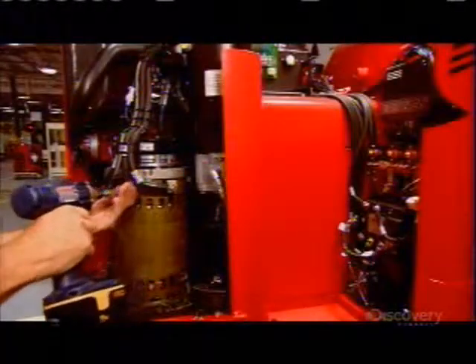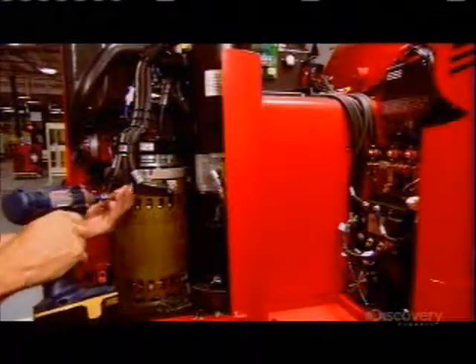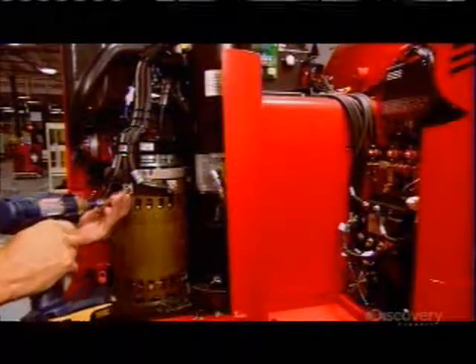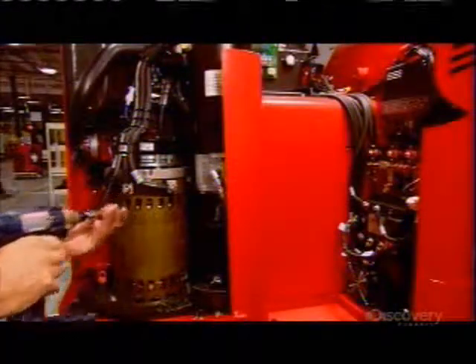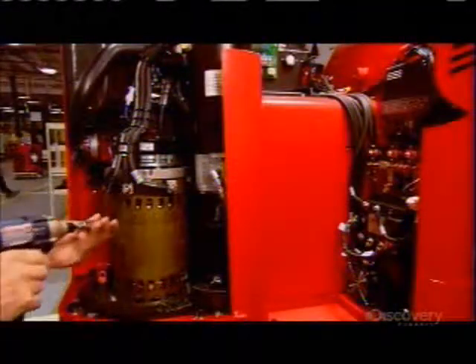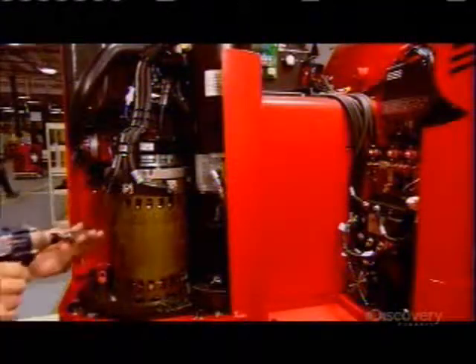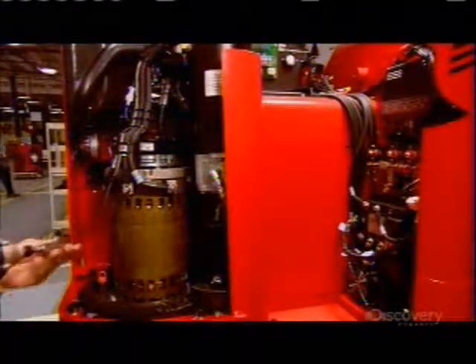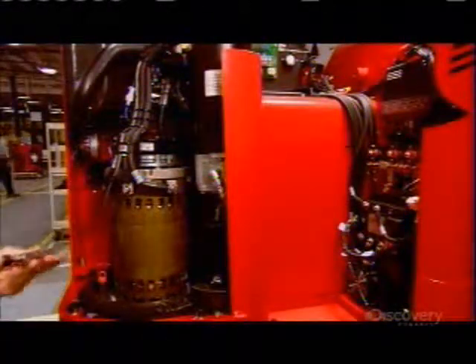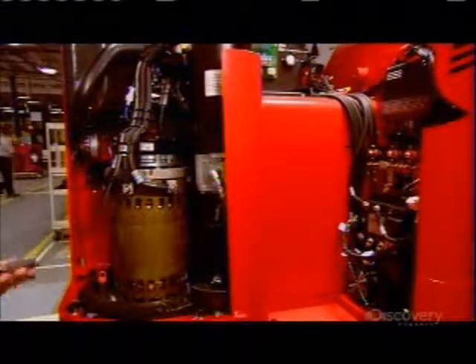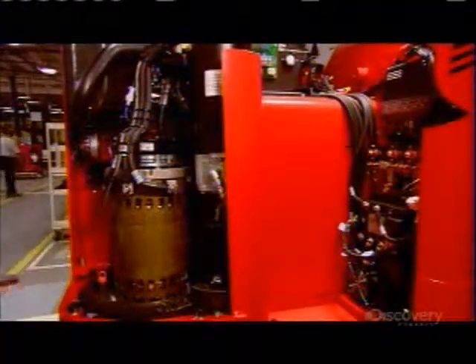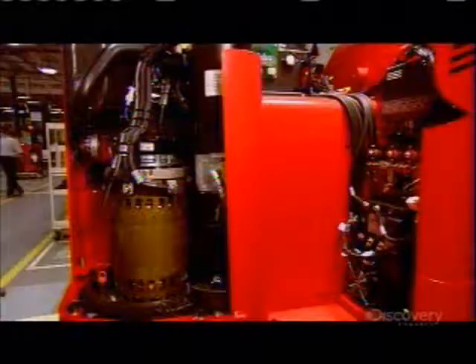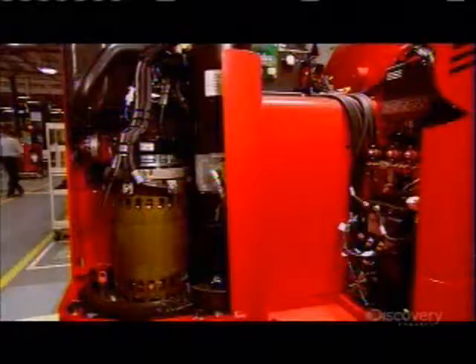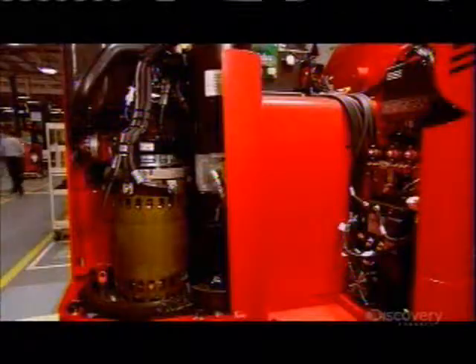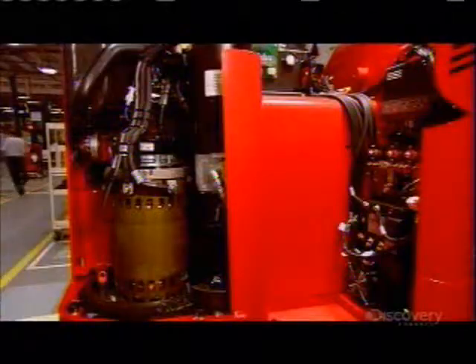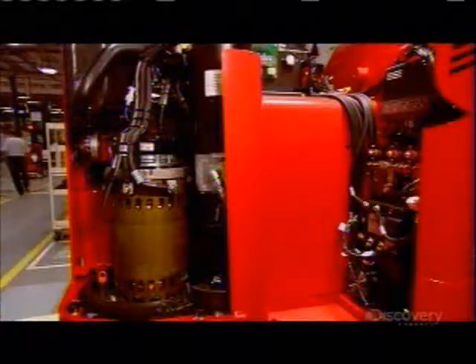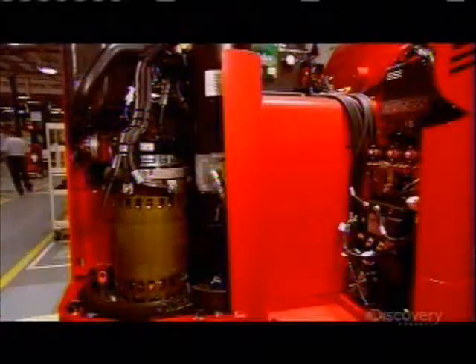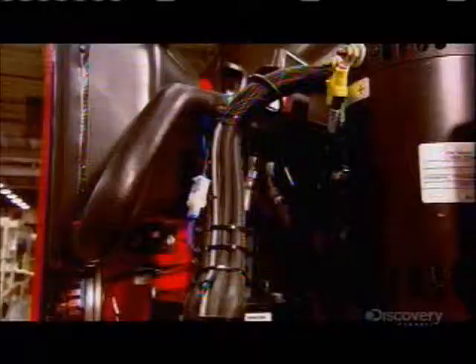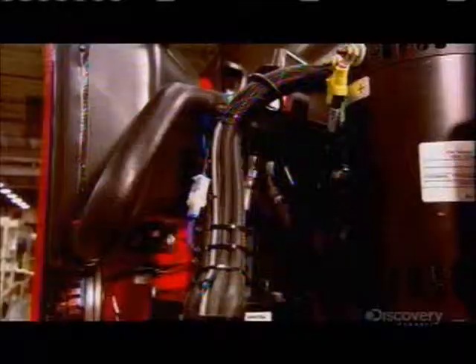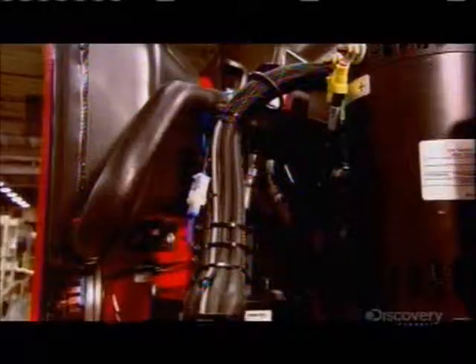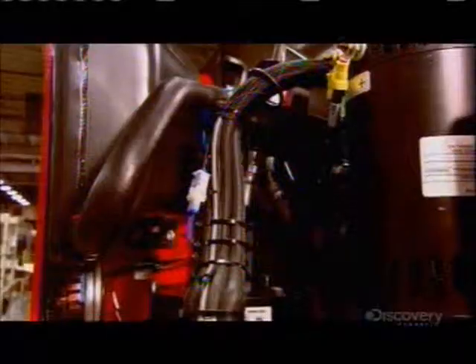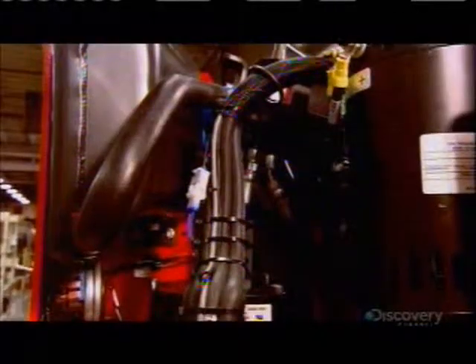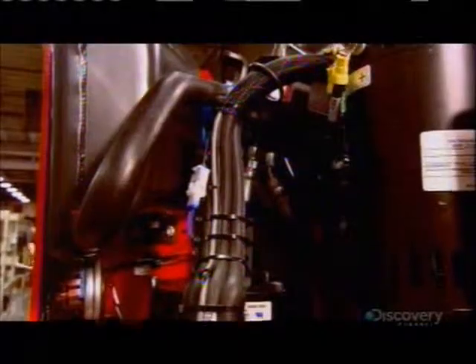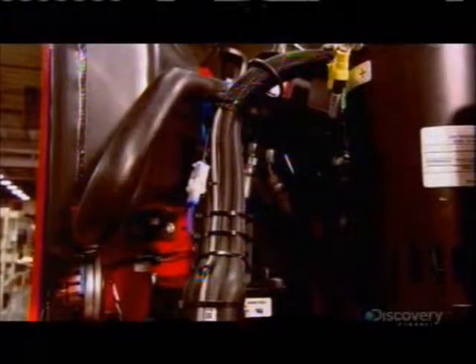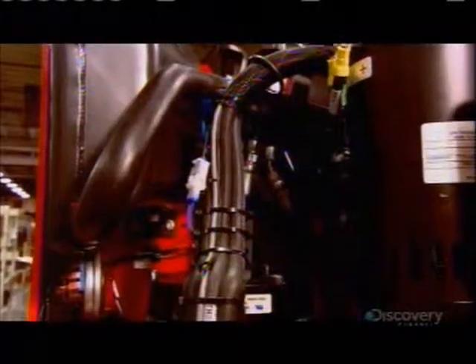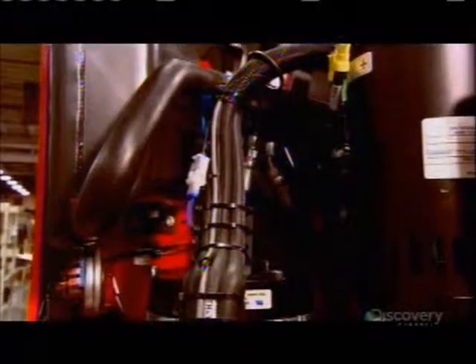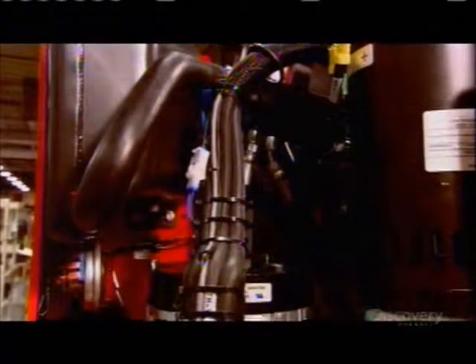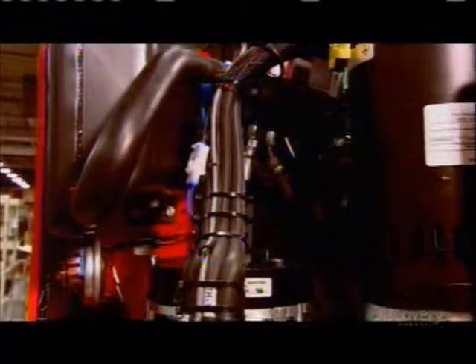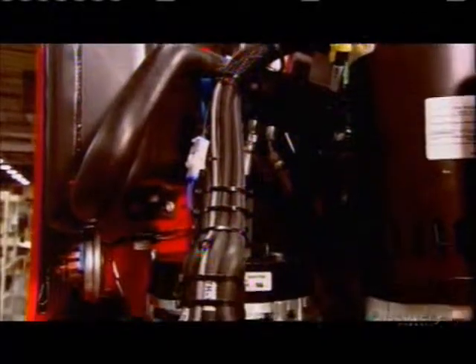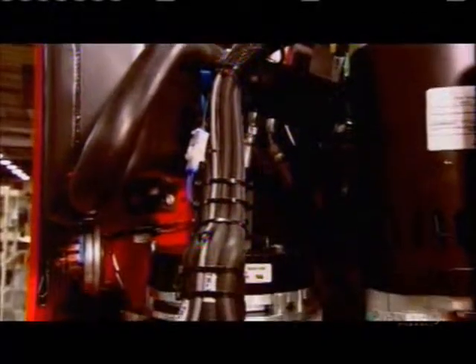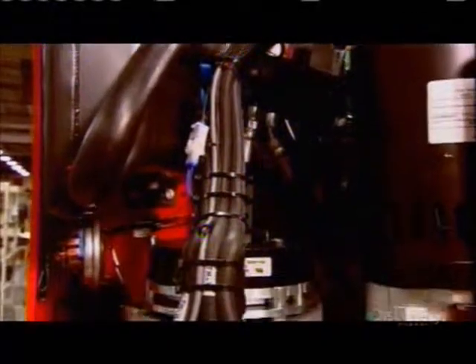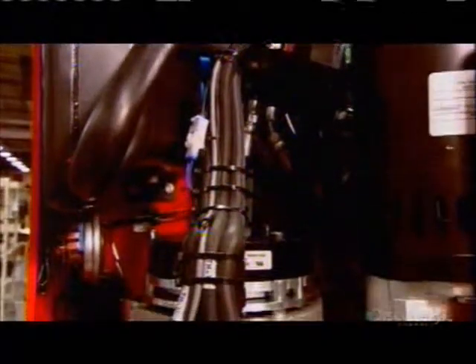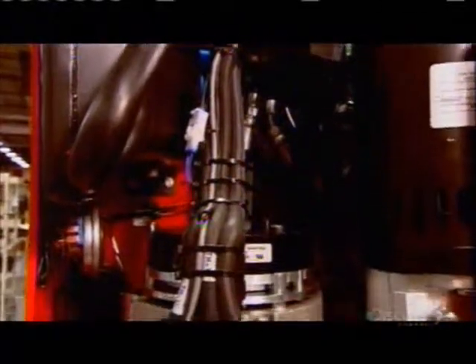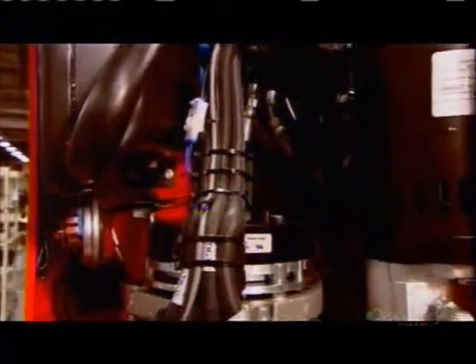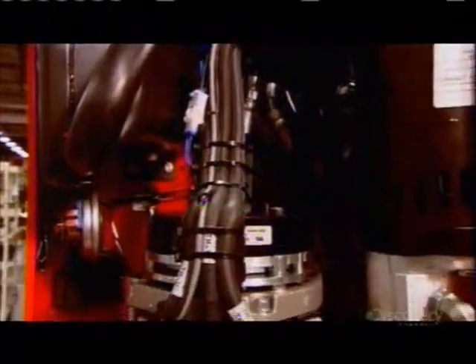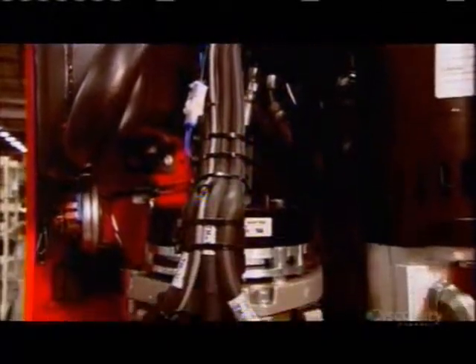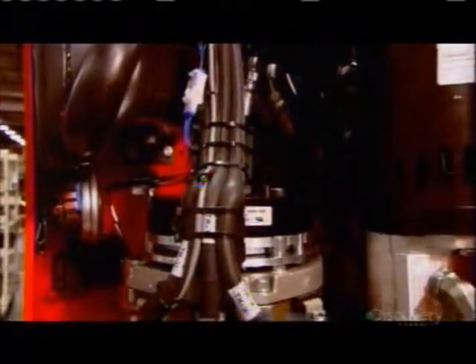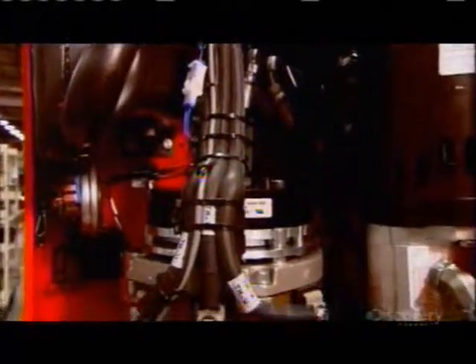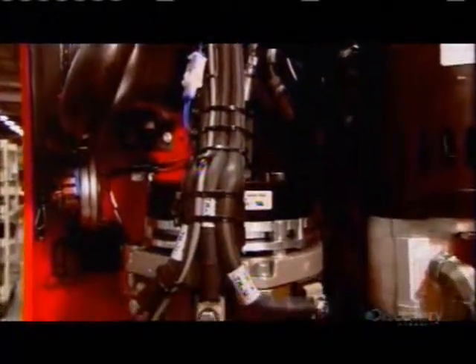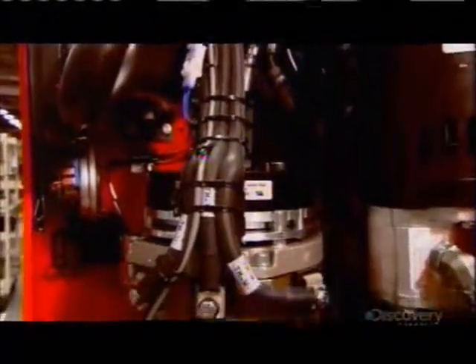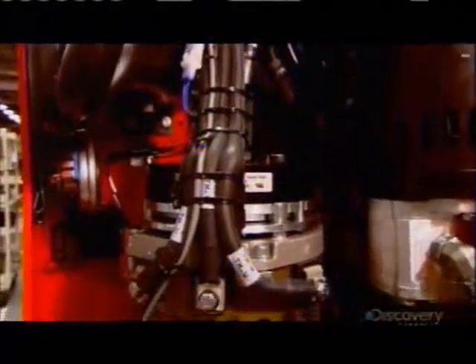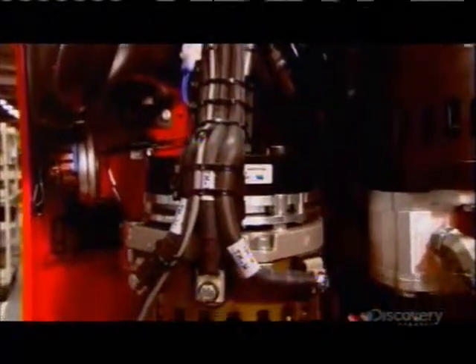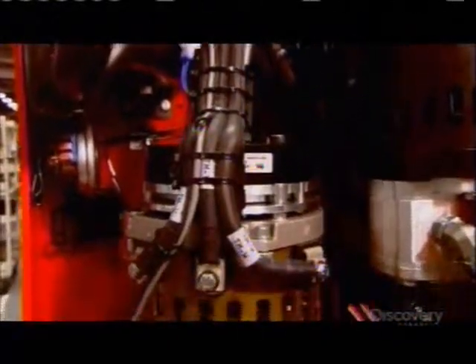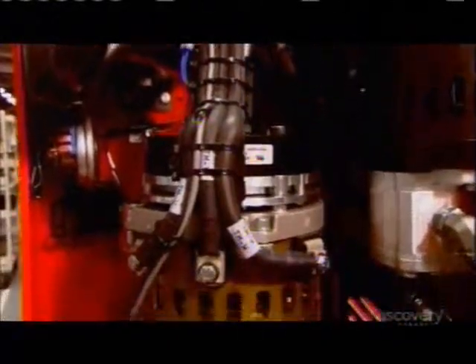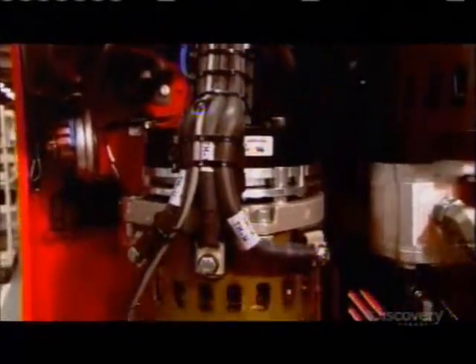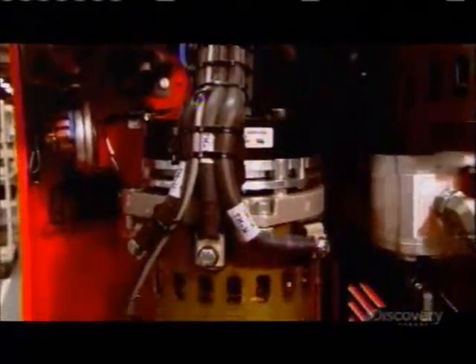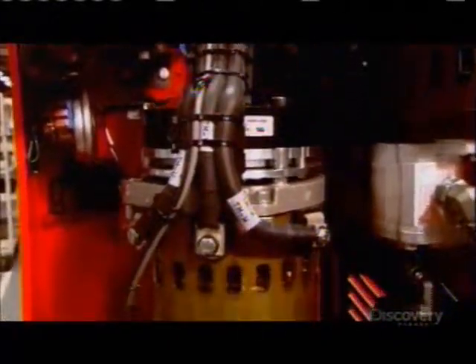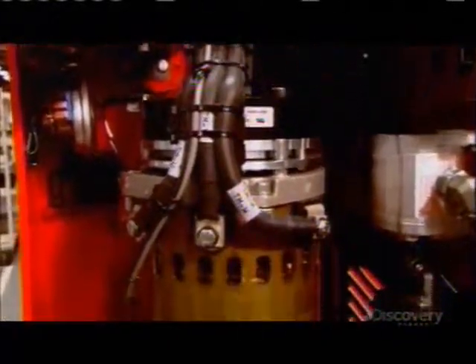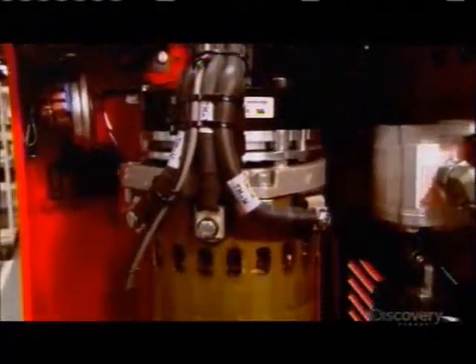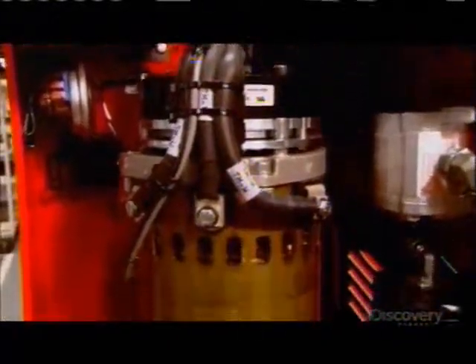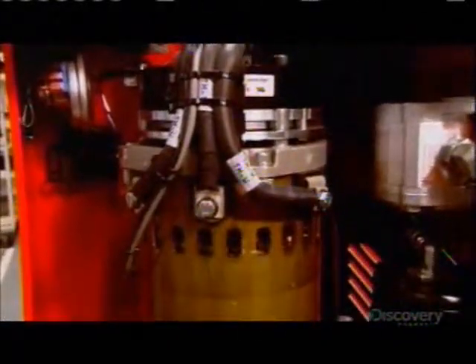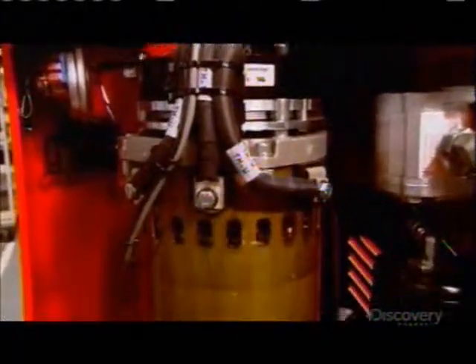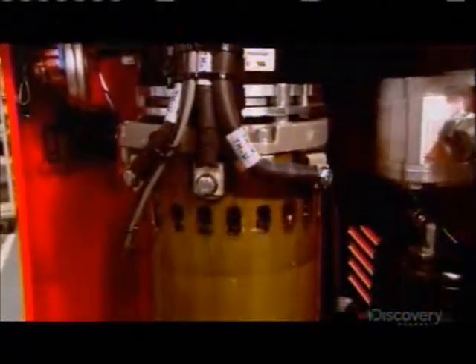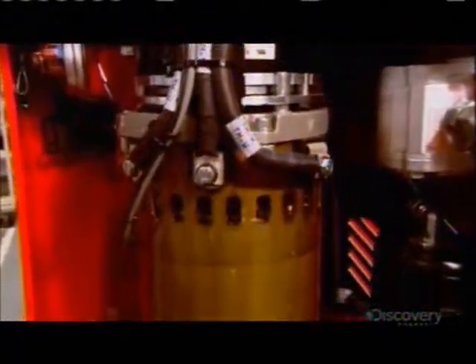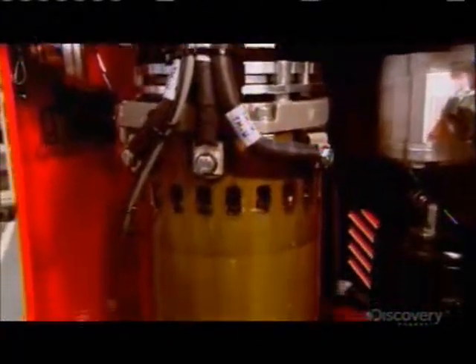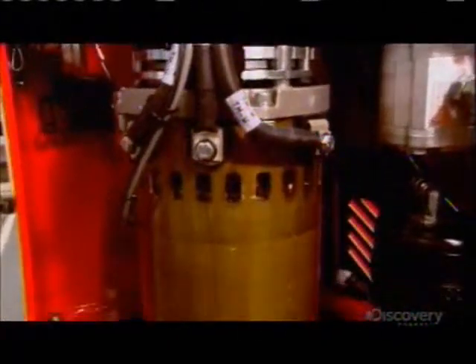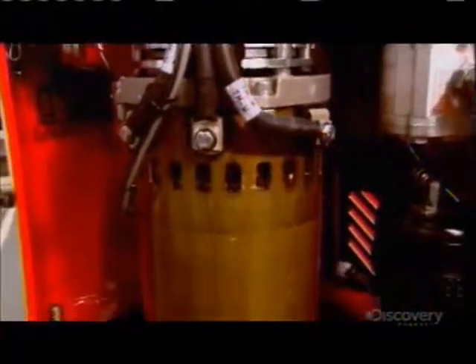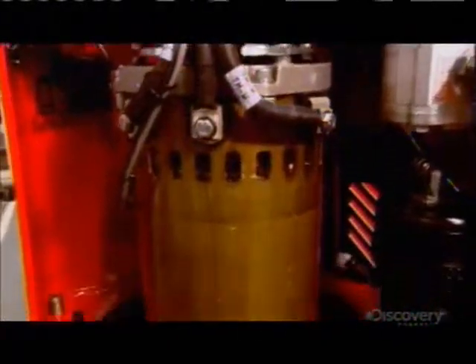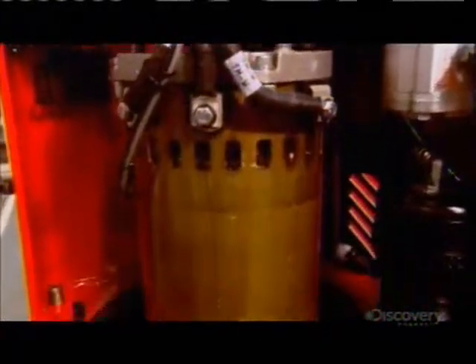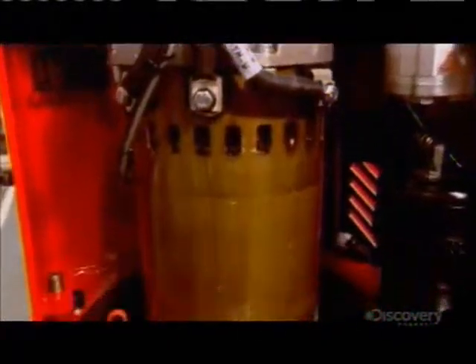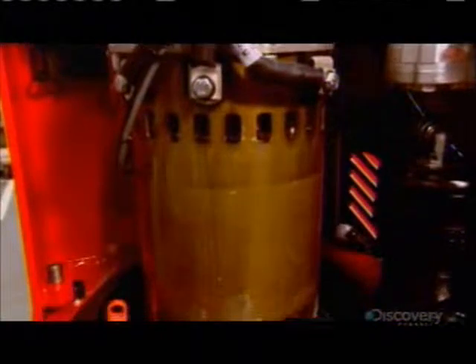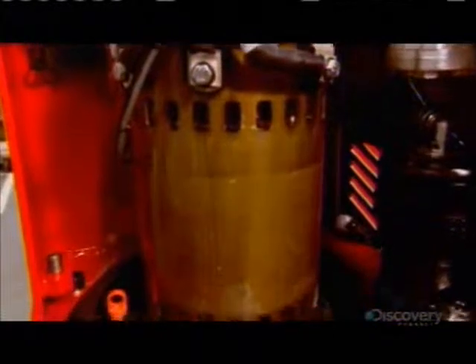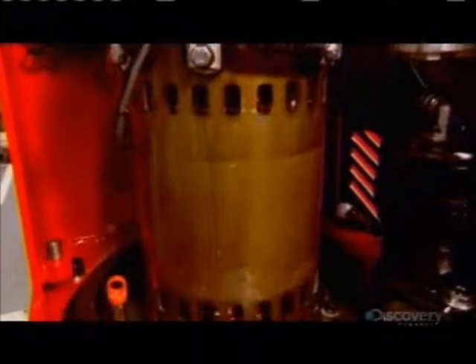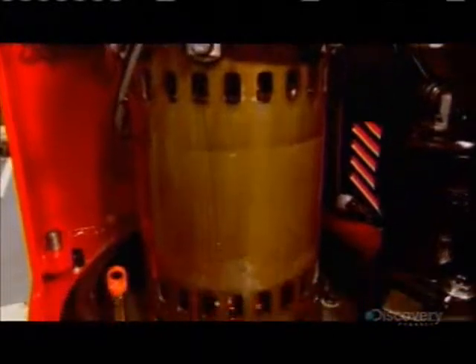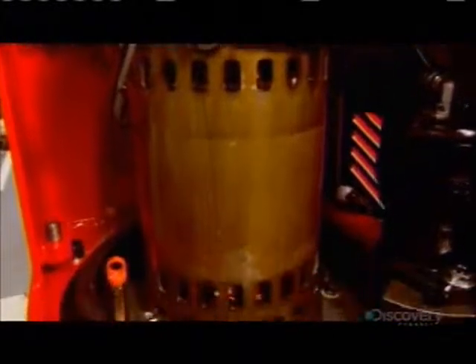At 7 horsepower, this engine may seem small, but it's enough to move the truck and a load of 2,000 kilograms safely.